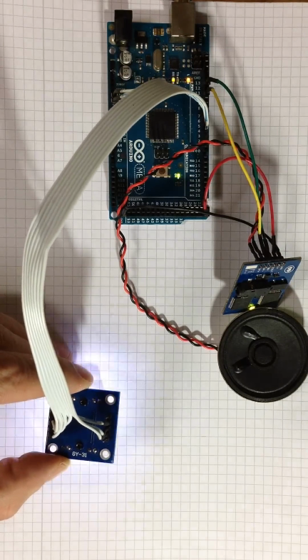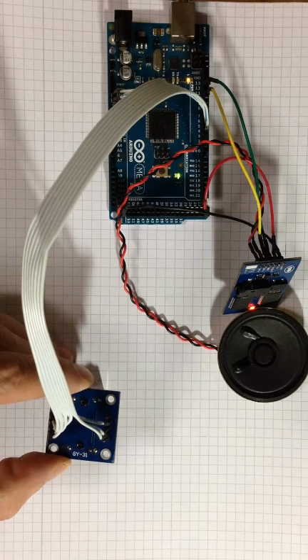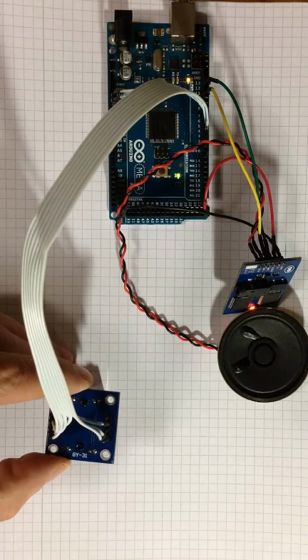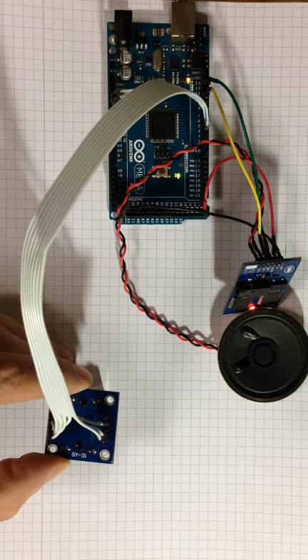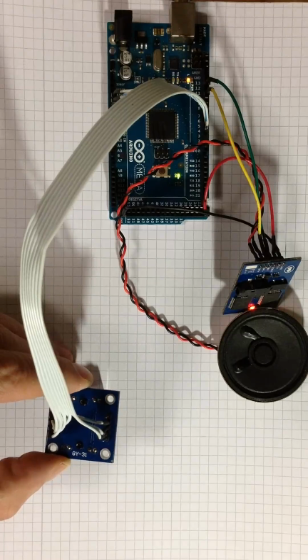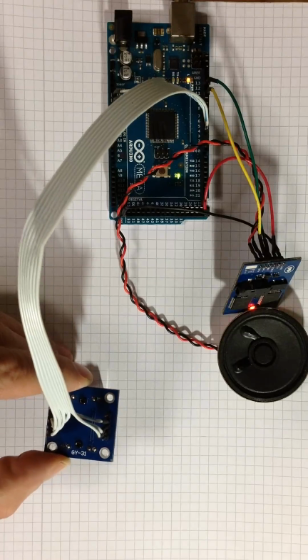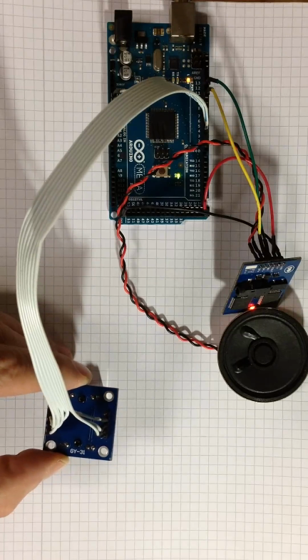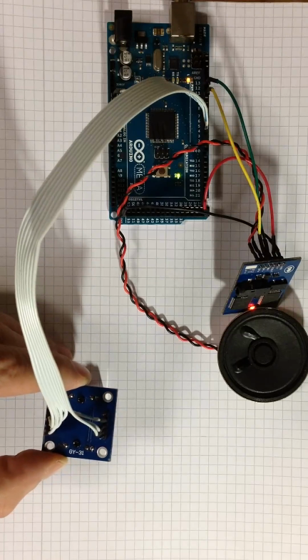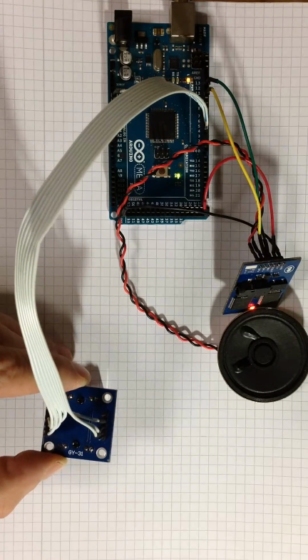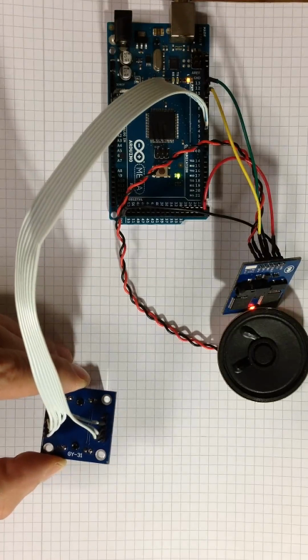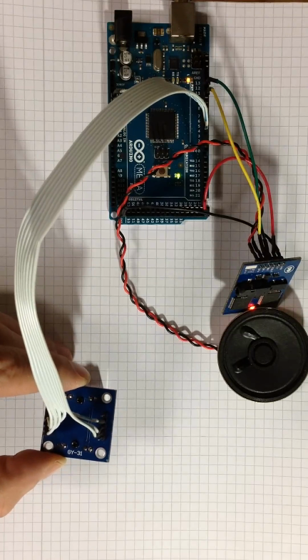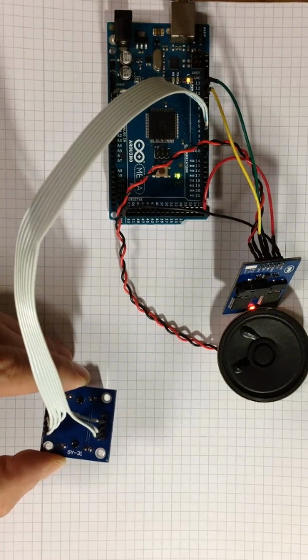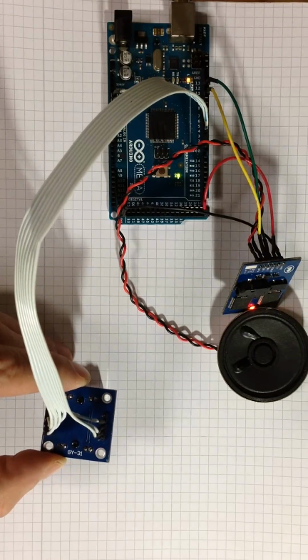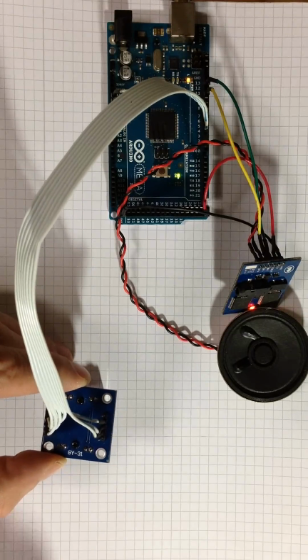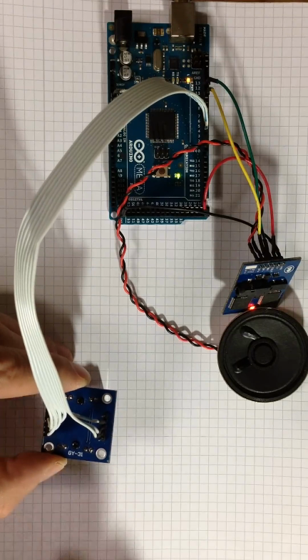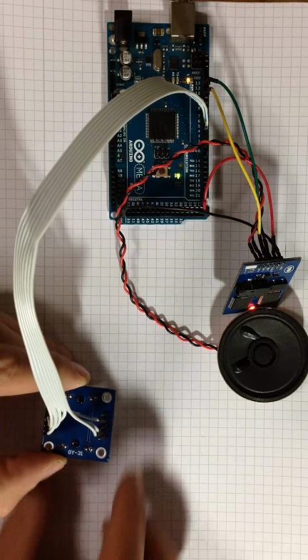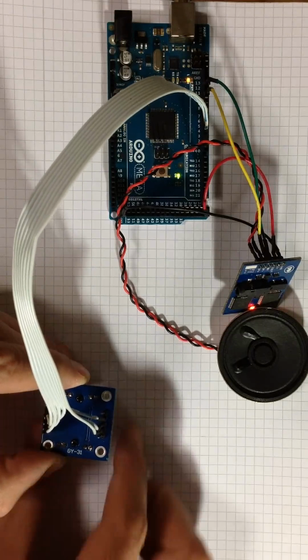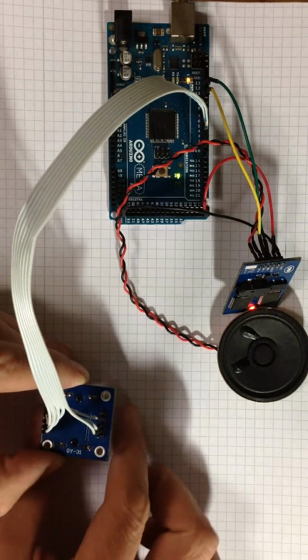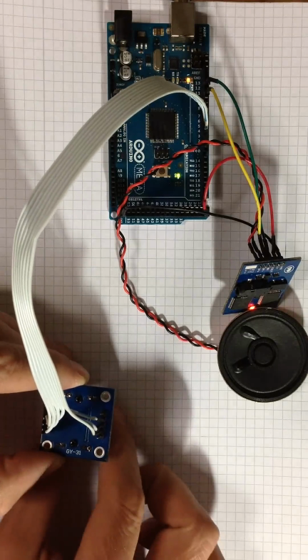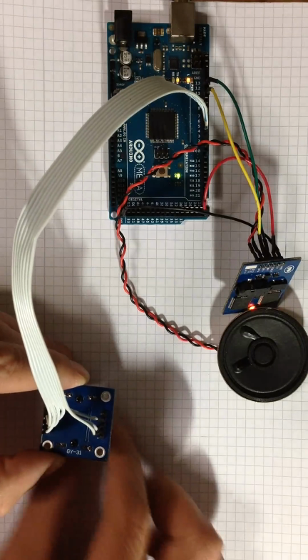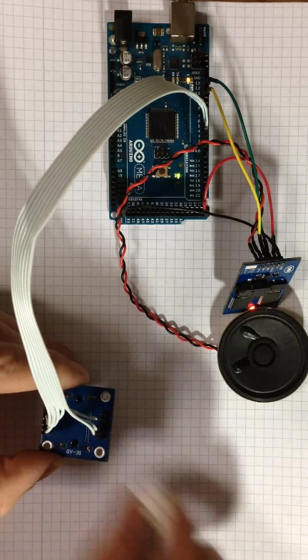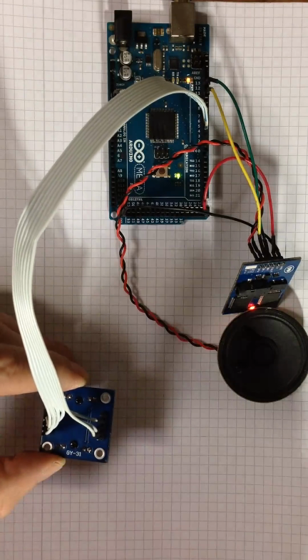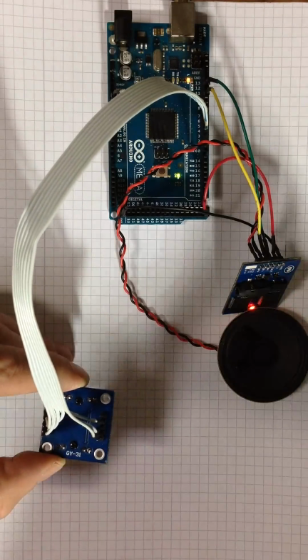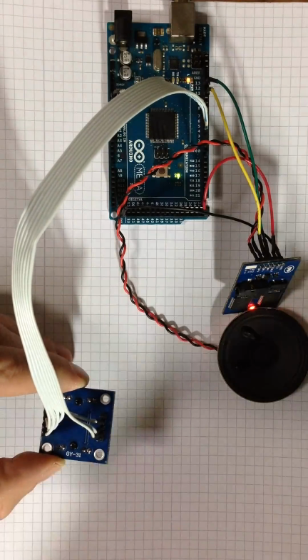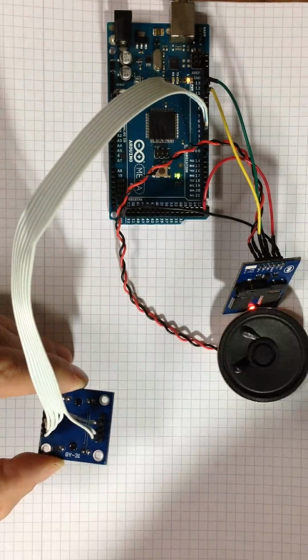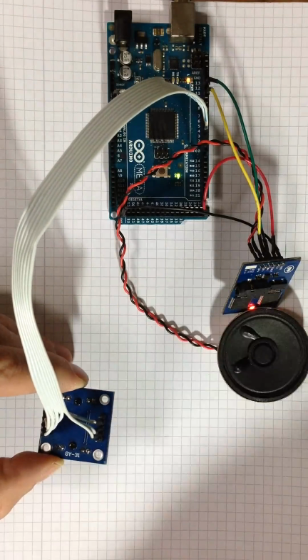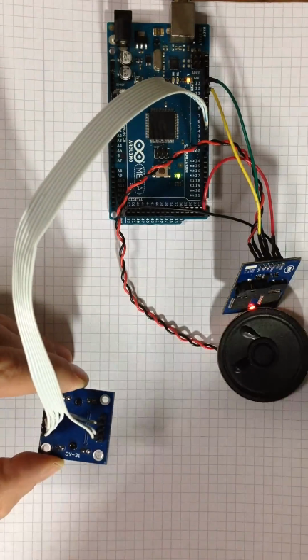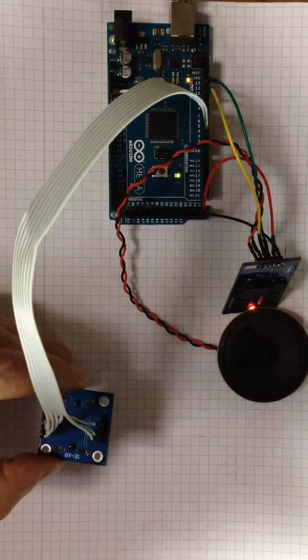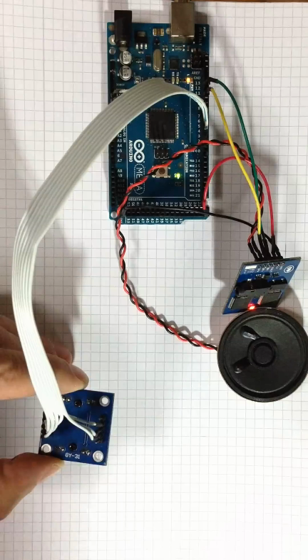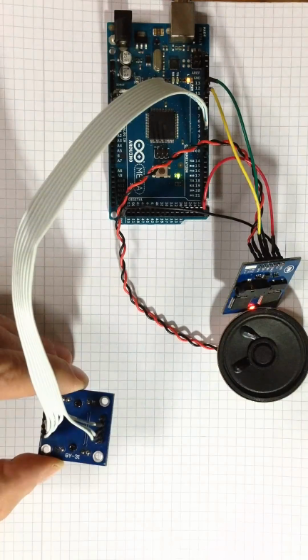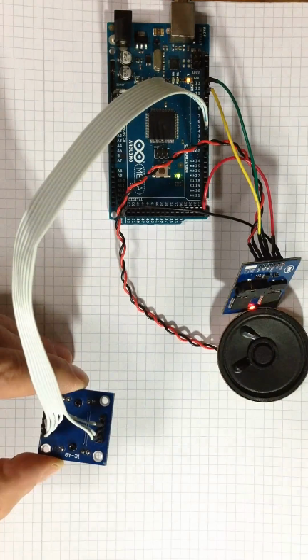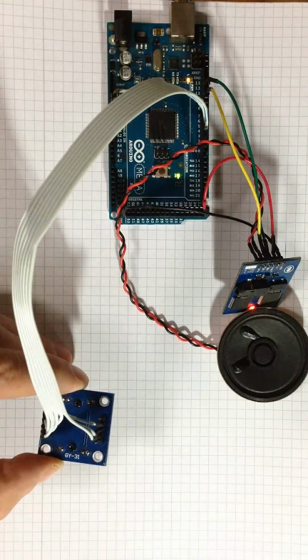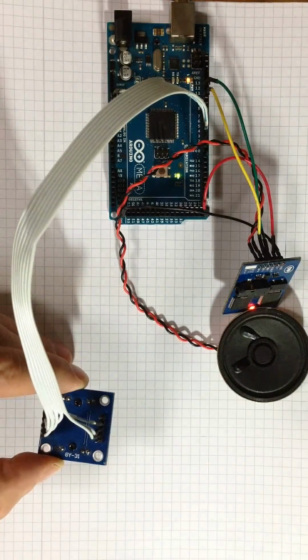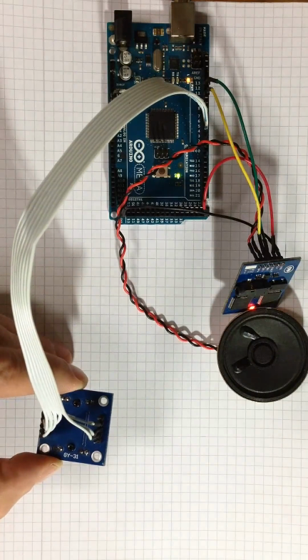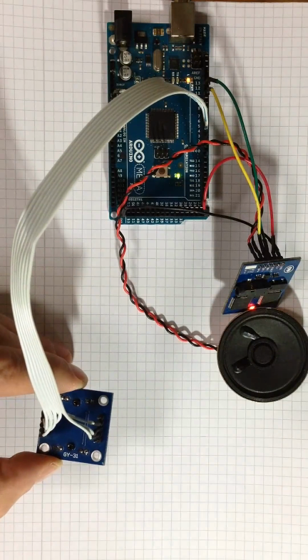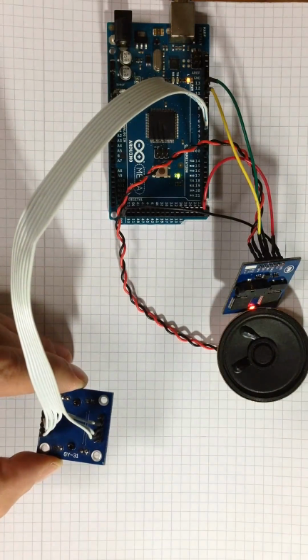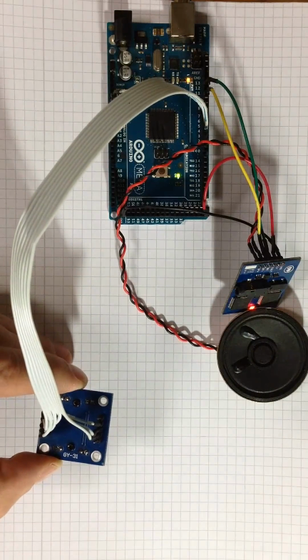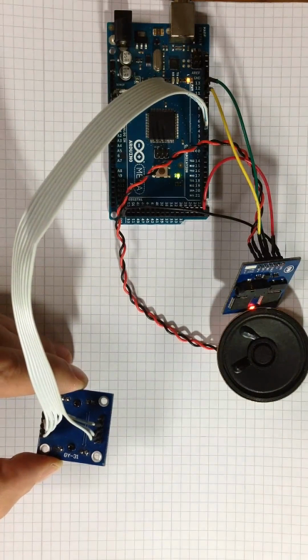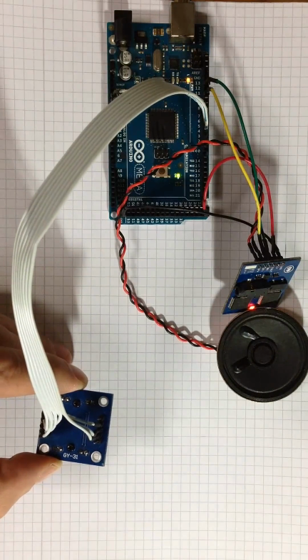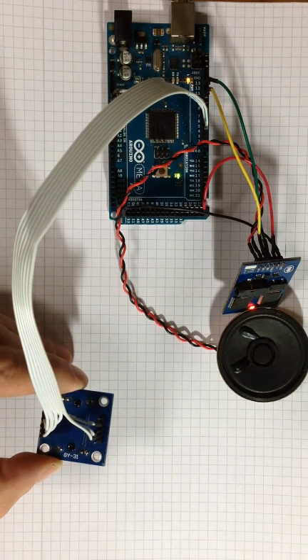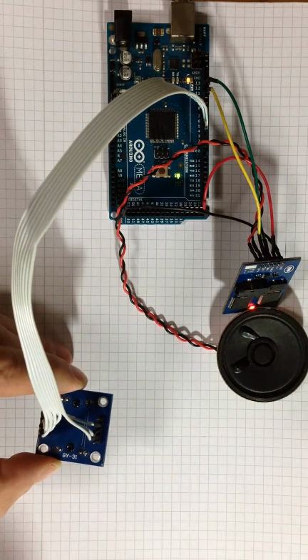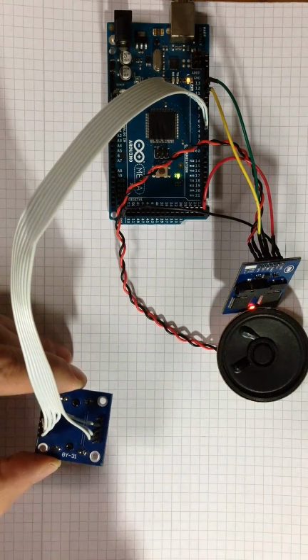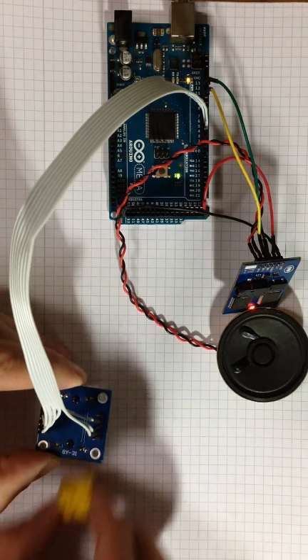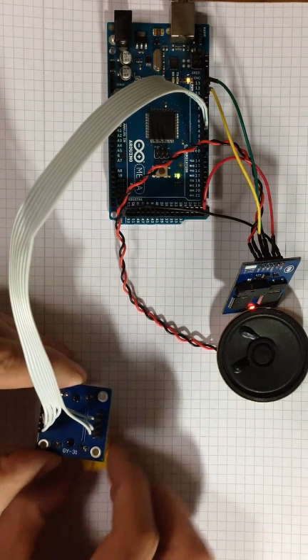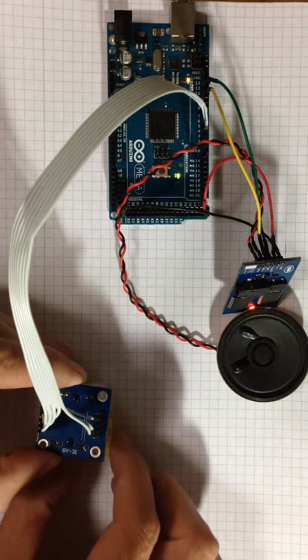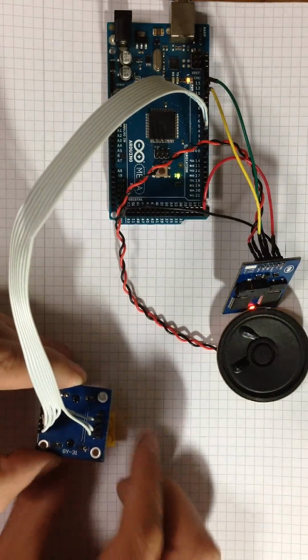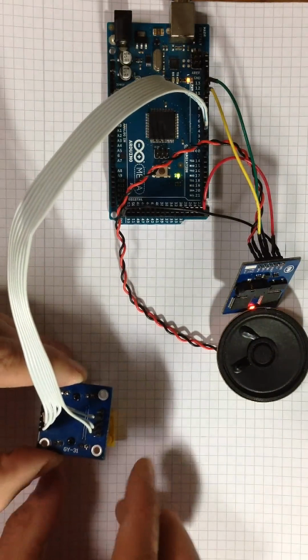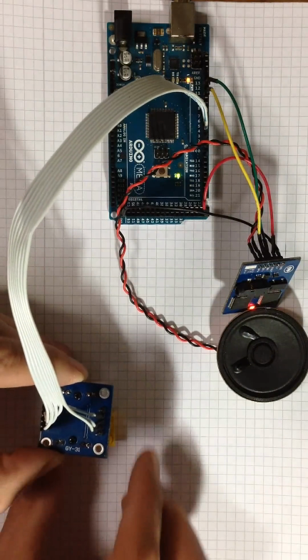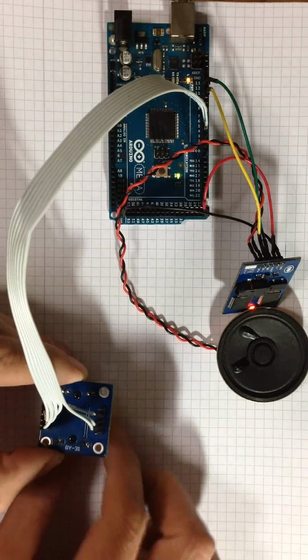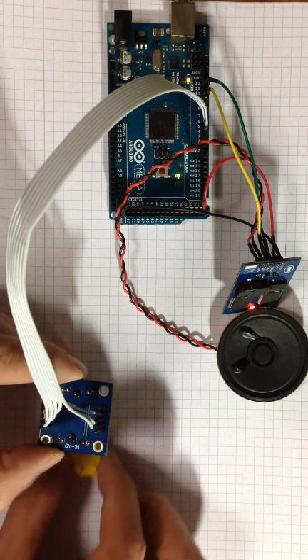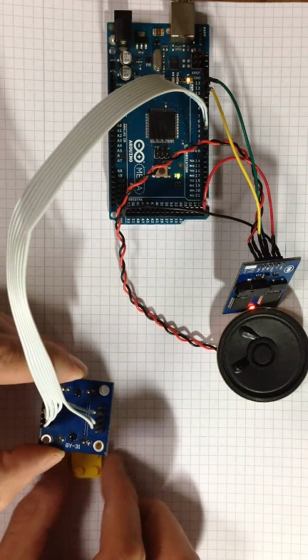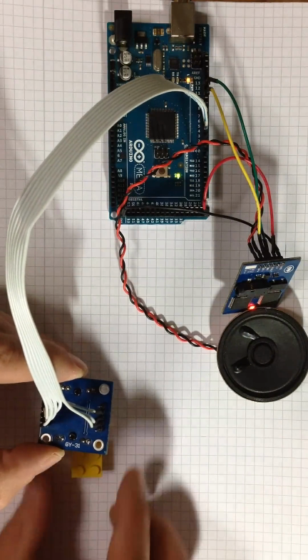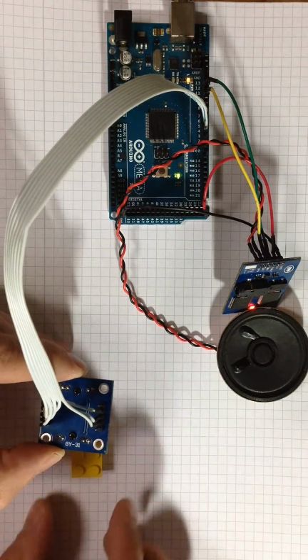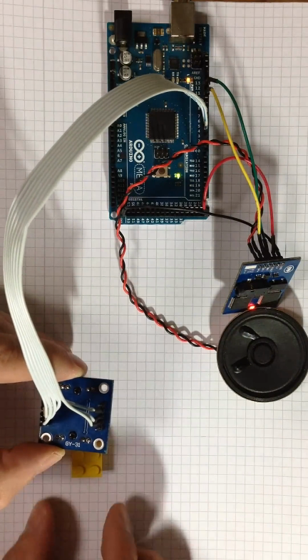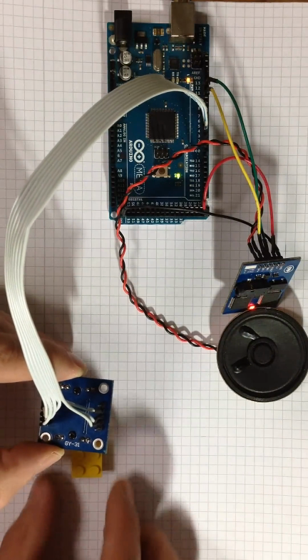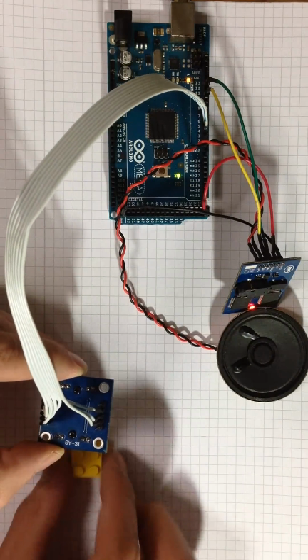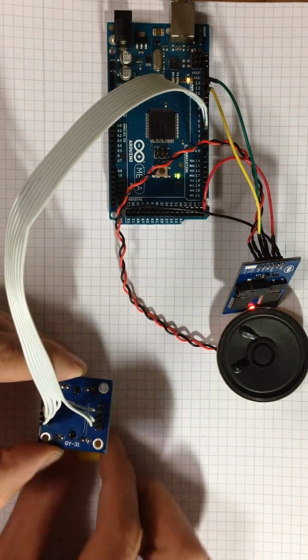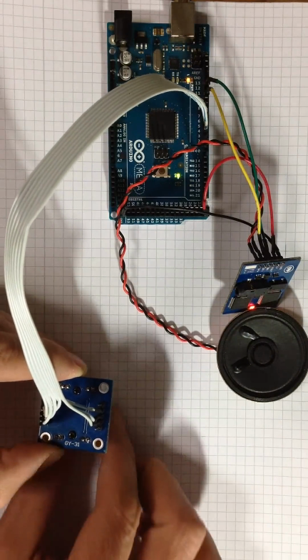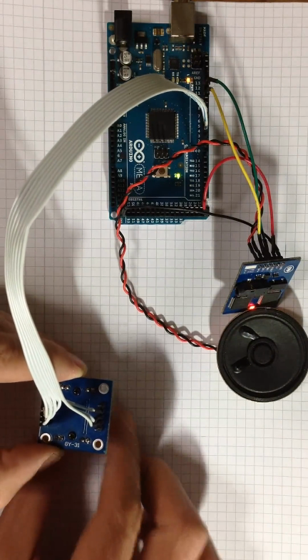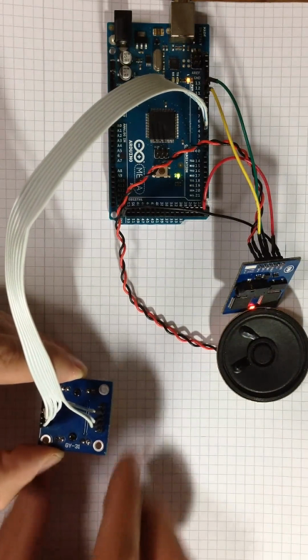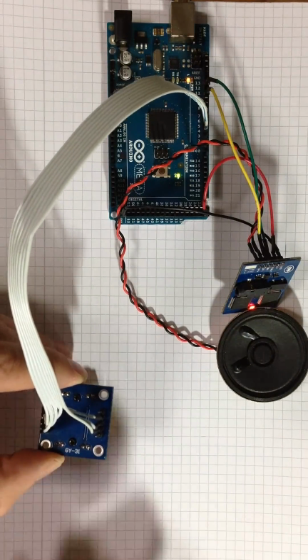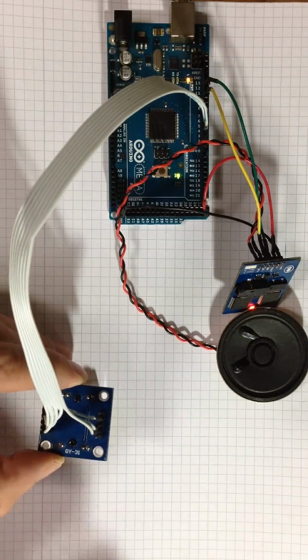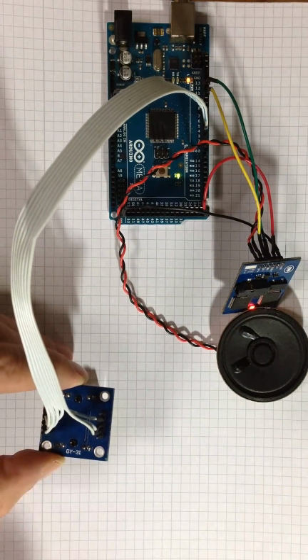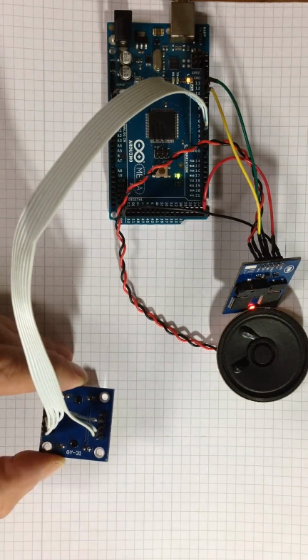Object is white. Put the color sensor to the new object. Submit OK if it's done.